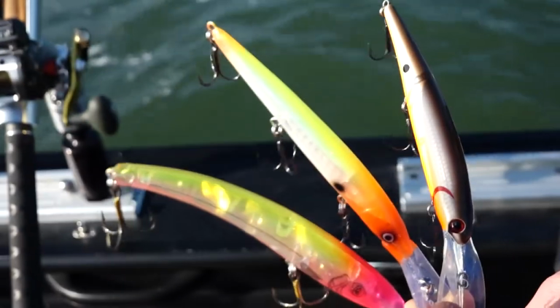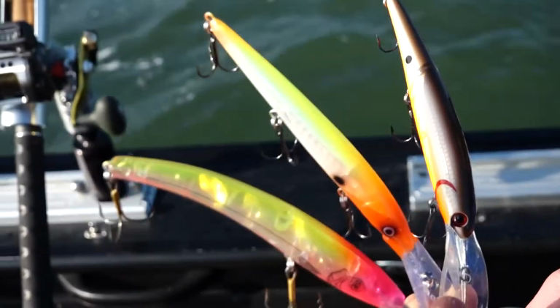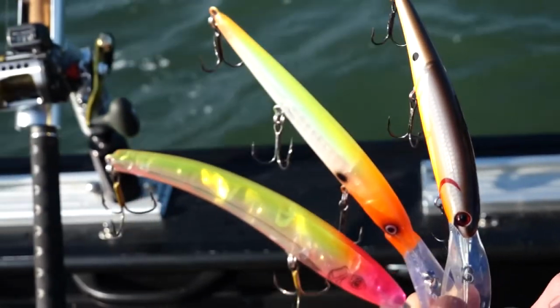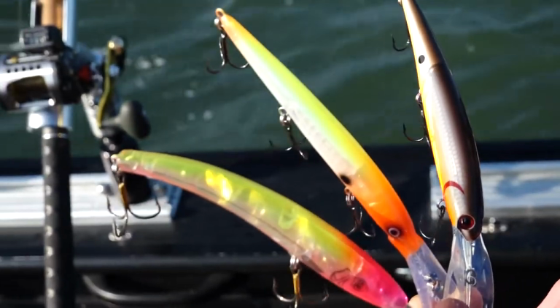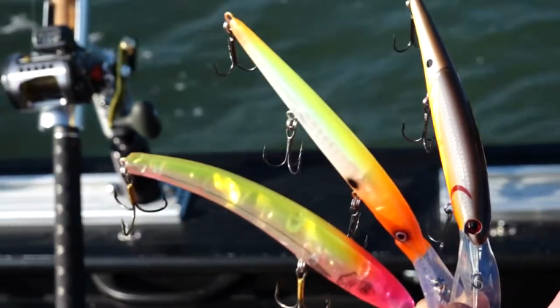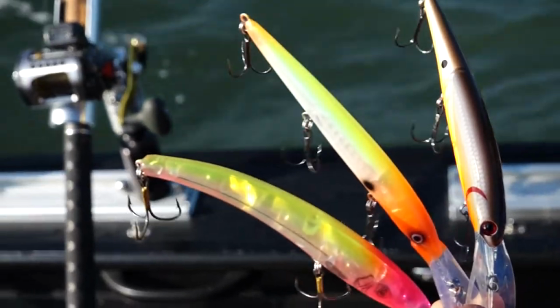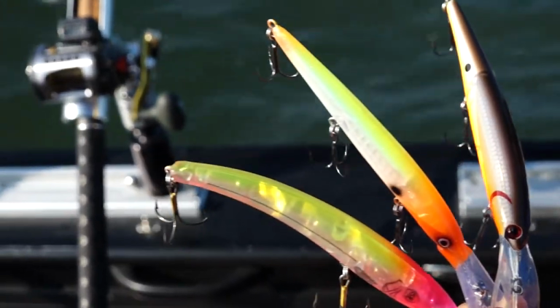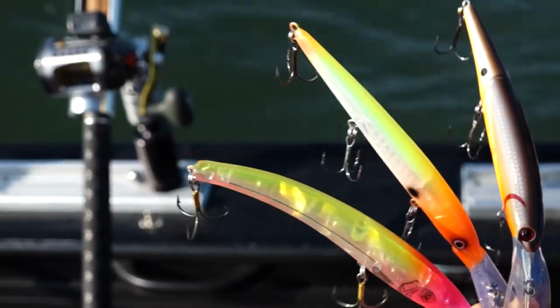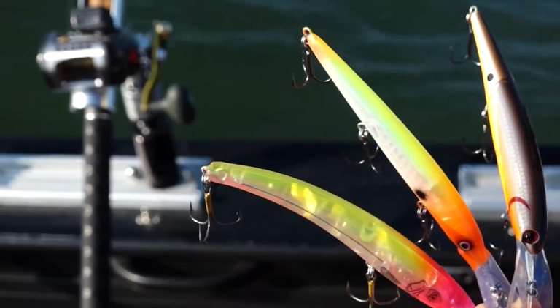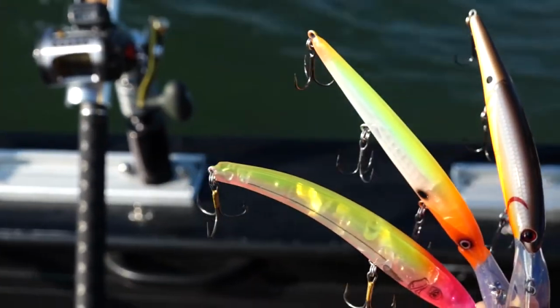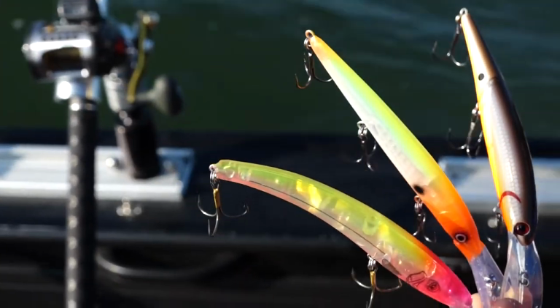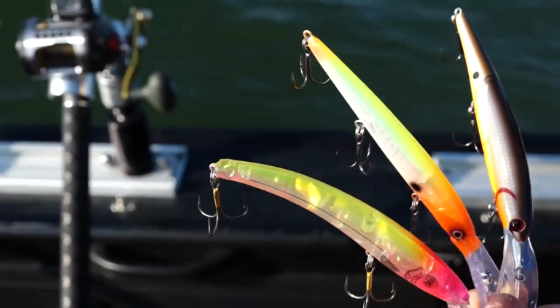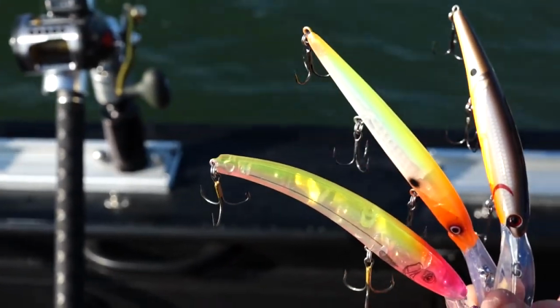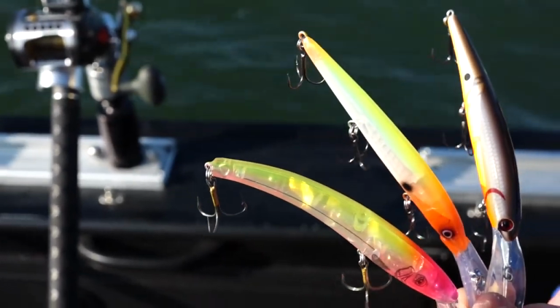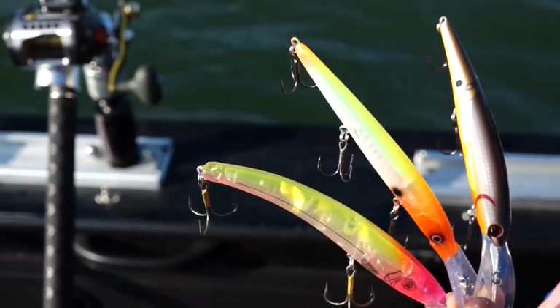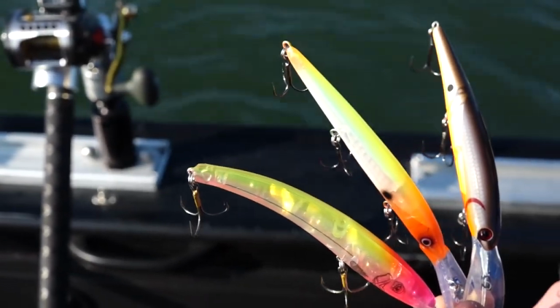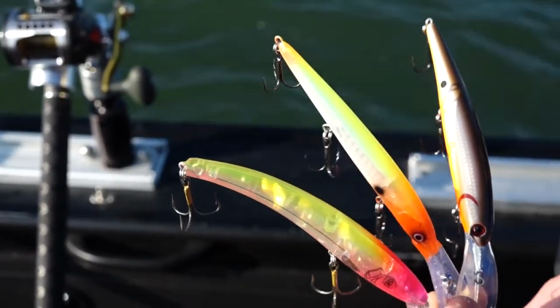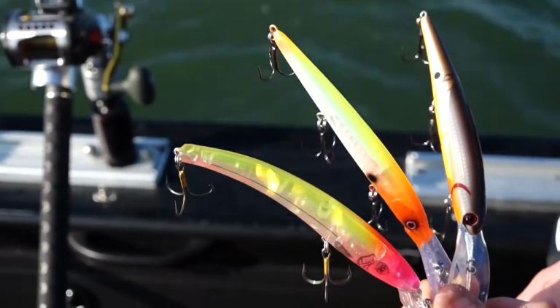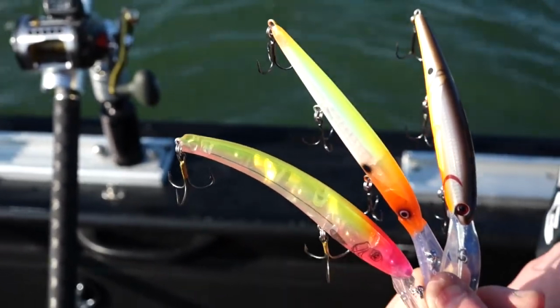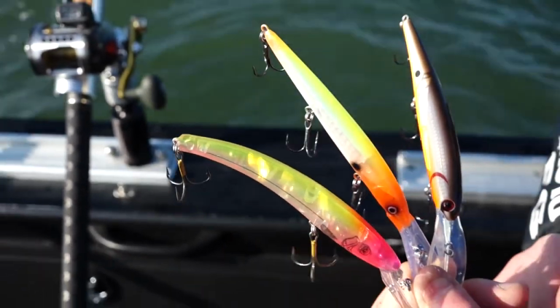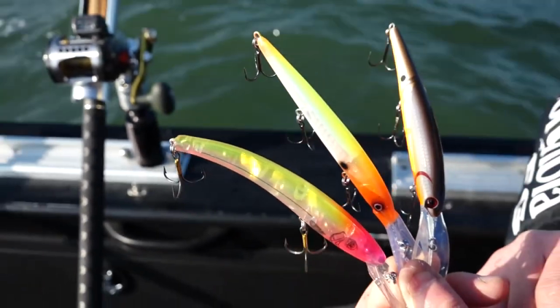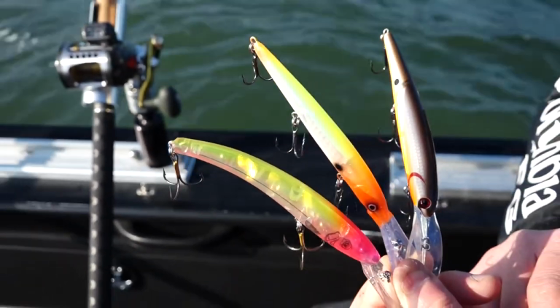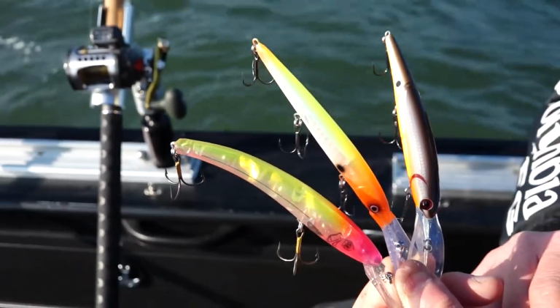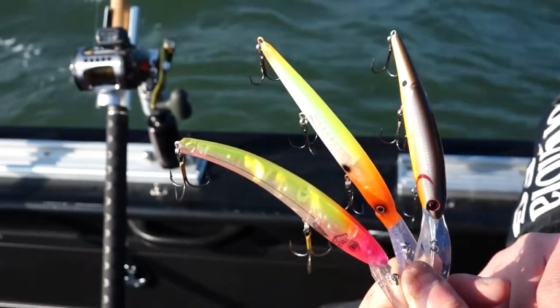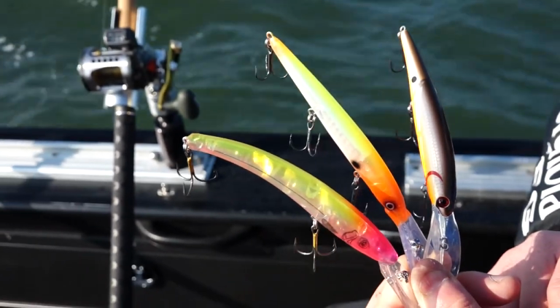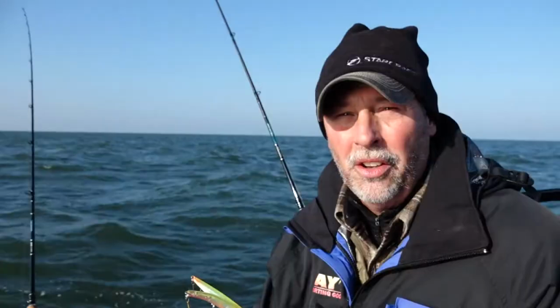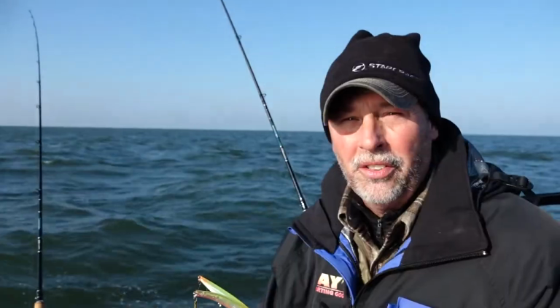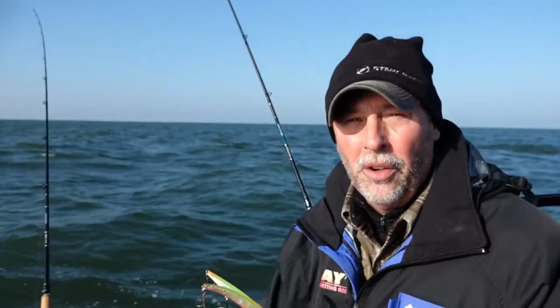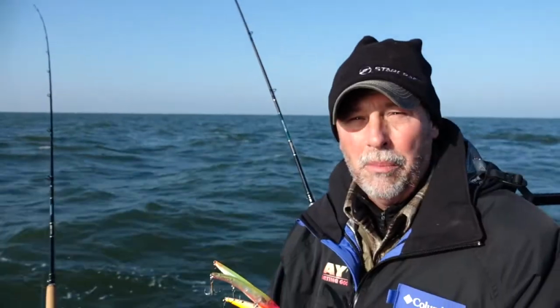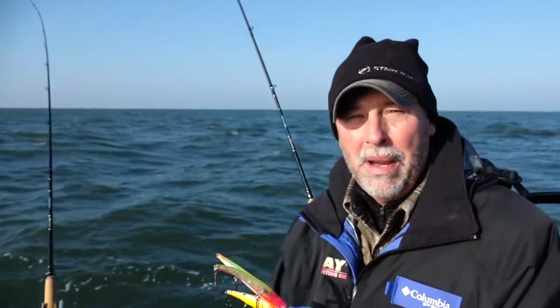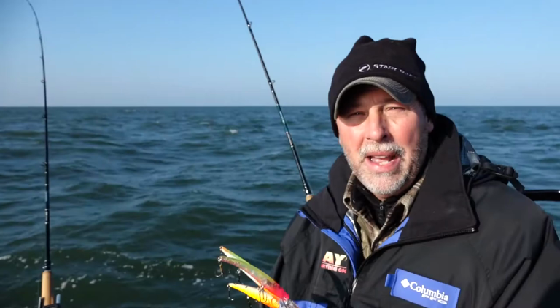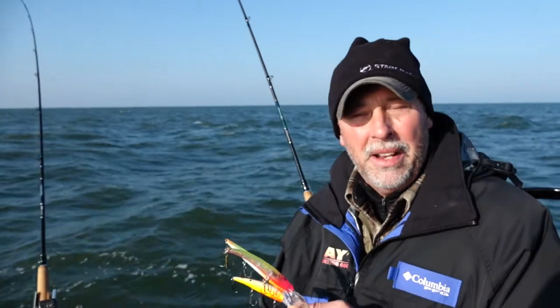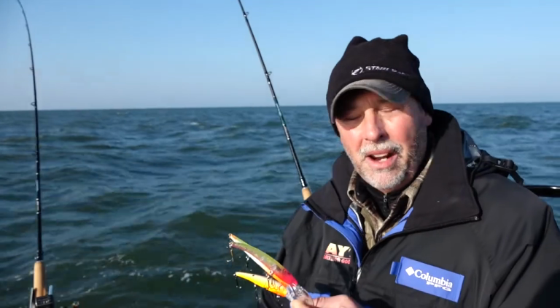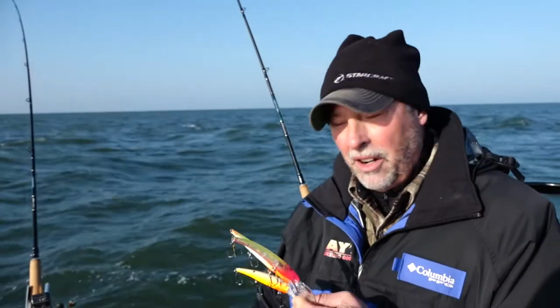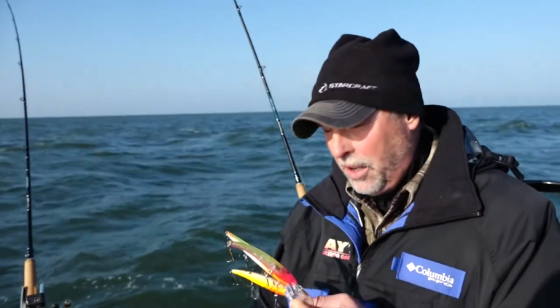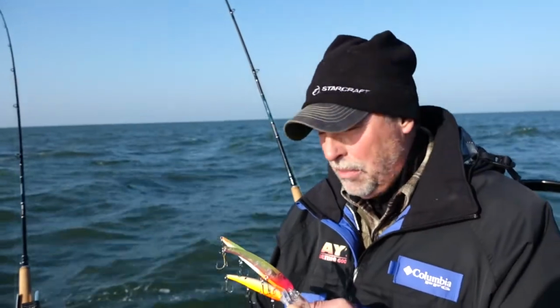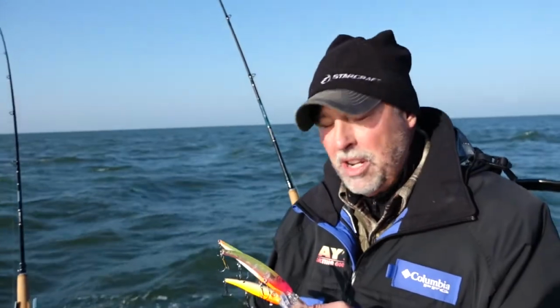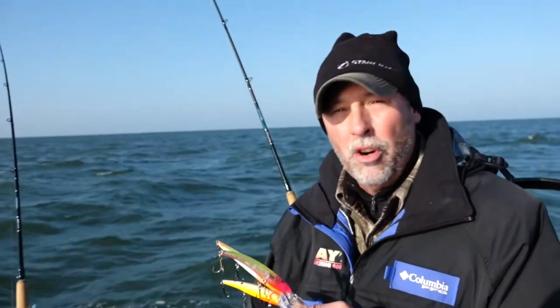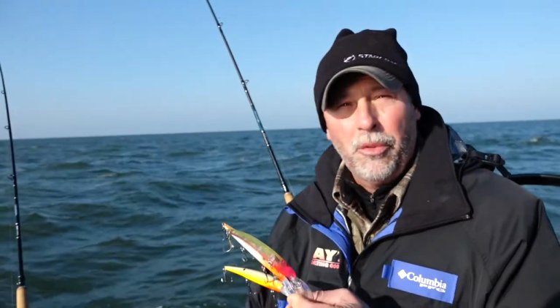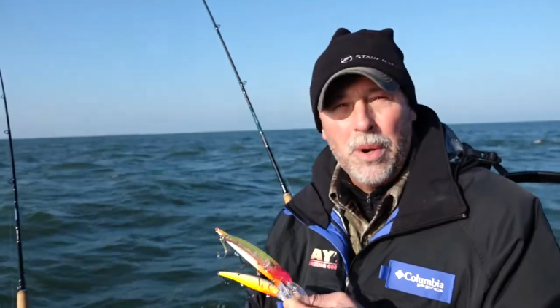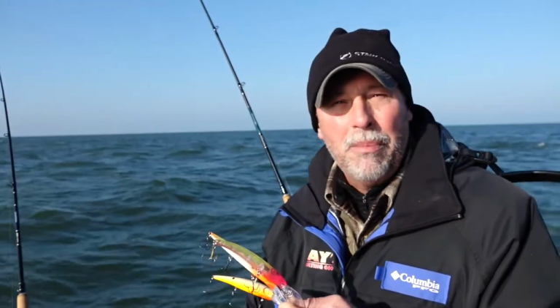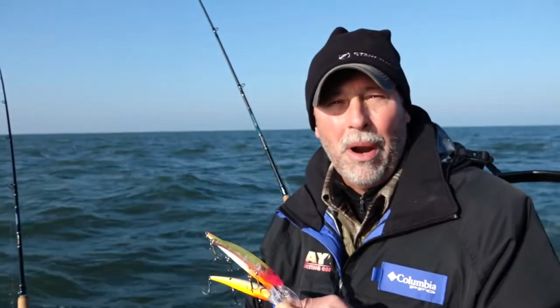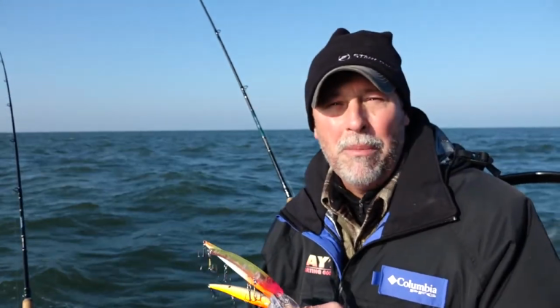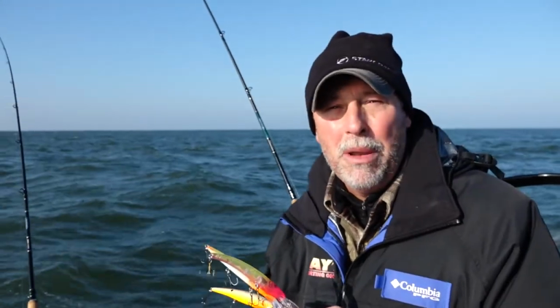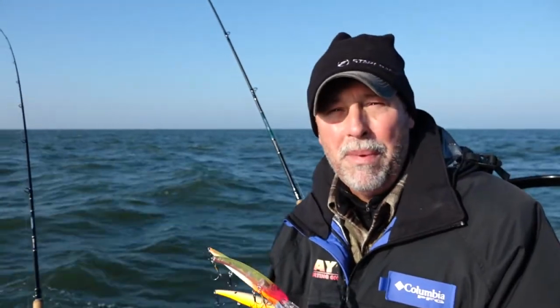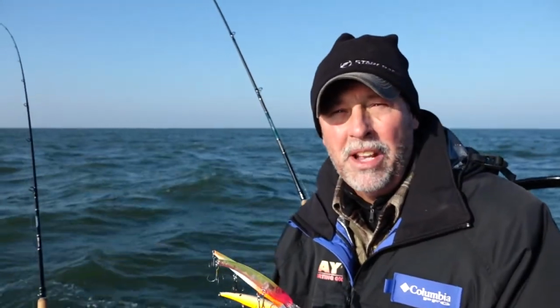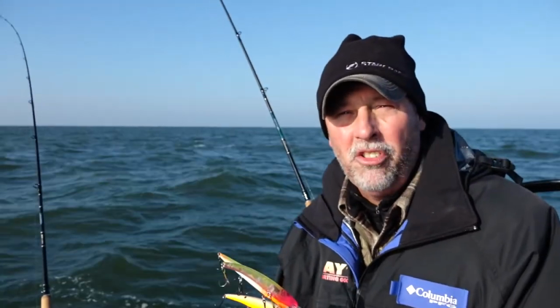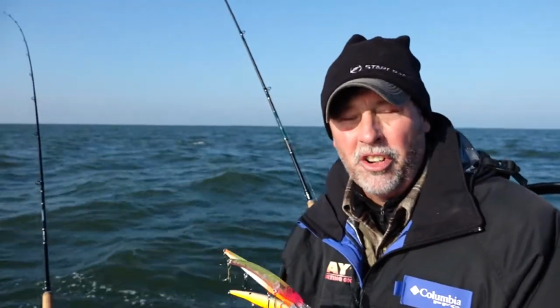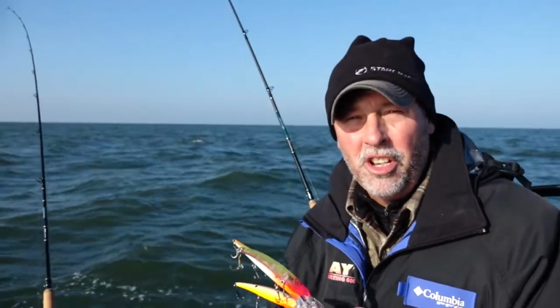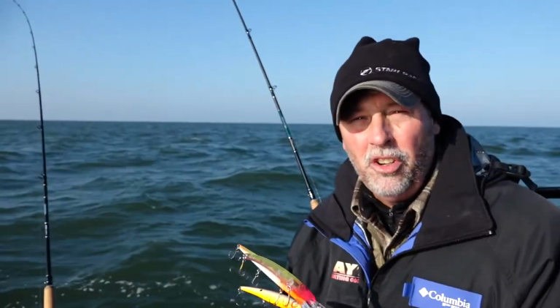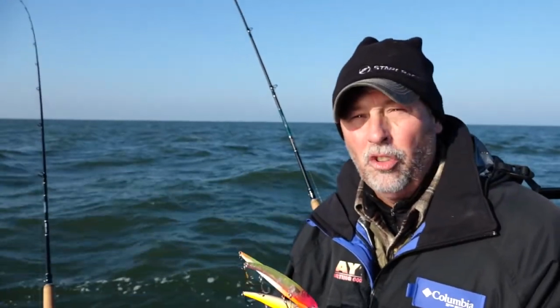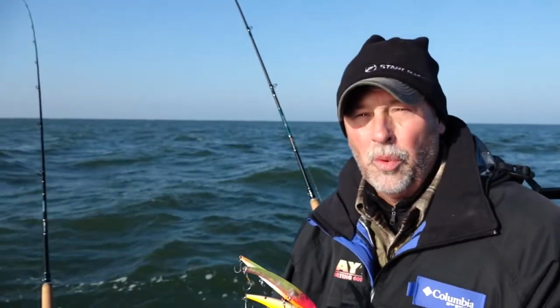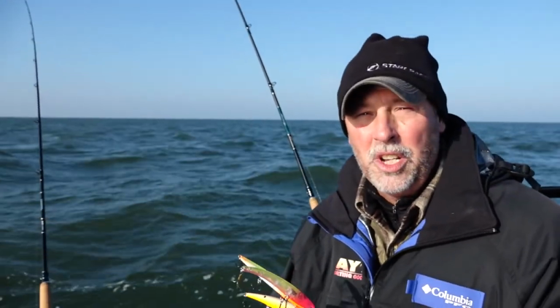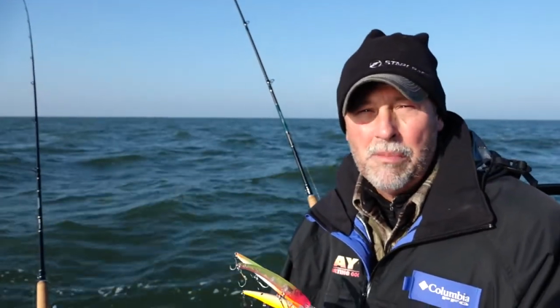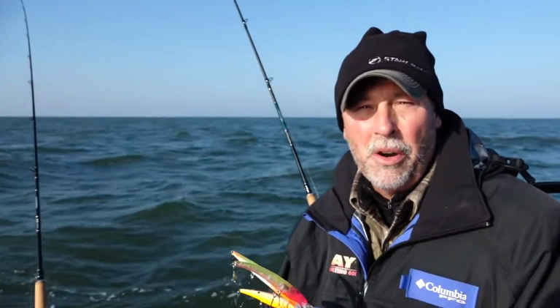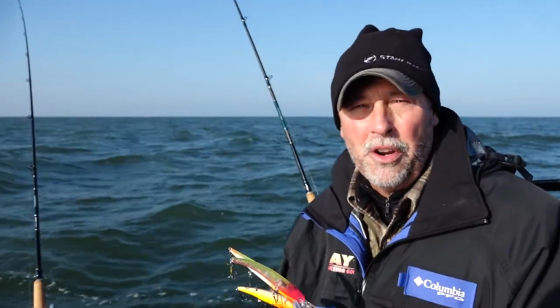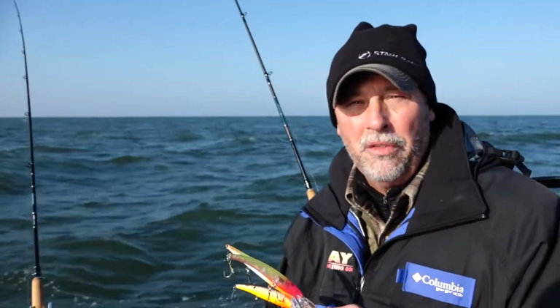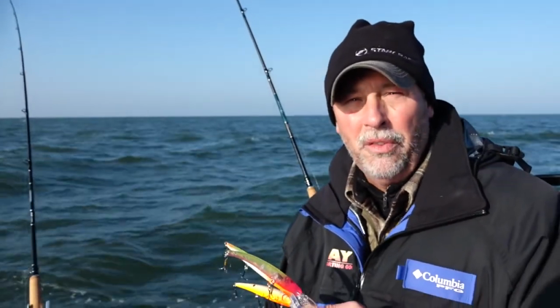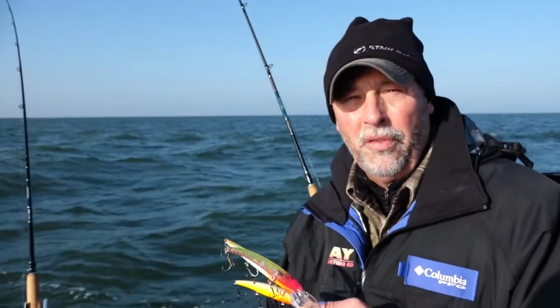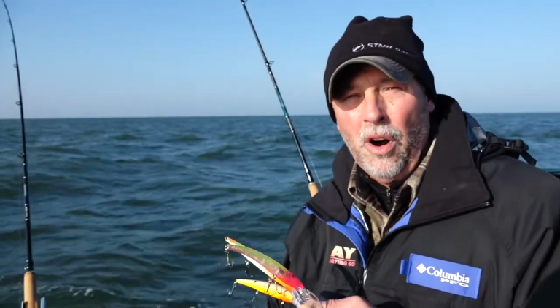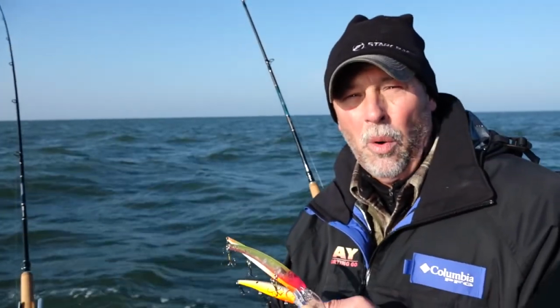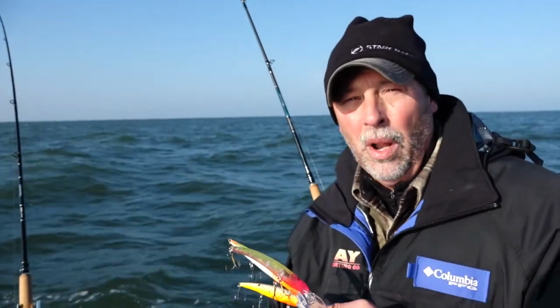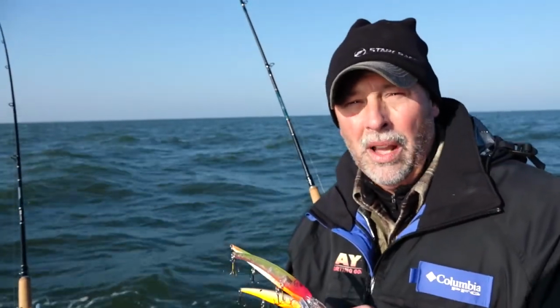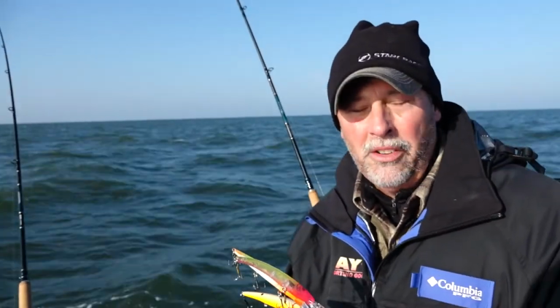So those three lures — the 800 series Reefronter, the Deep Down Husky Jerk, and the Bandit — are going to be your three primary baits when you come out here for fall walleye trolling.